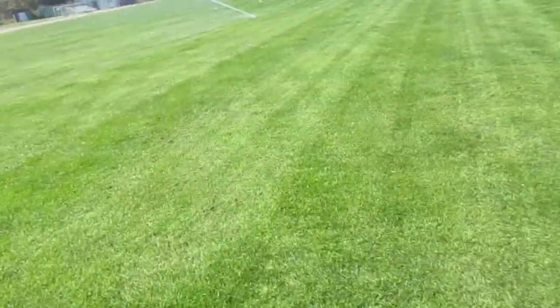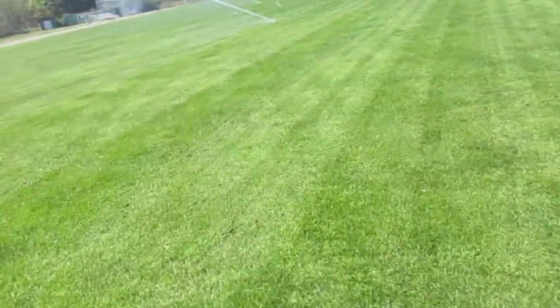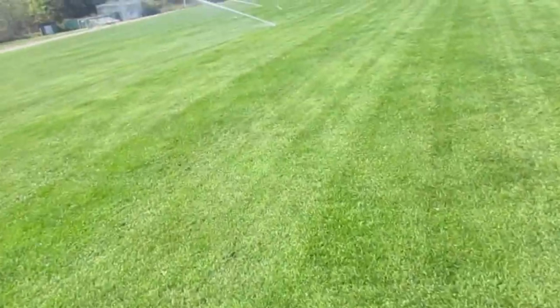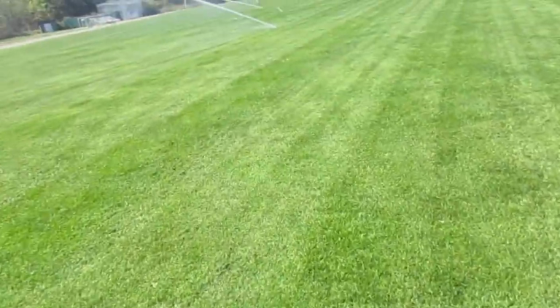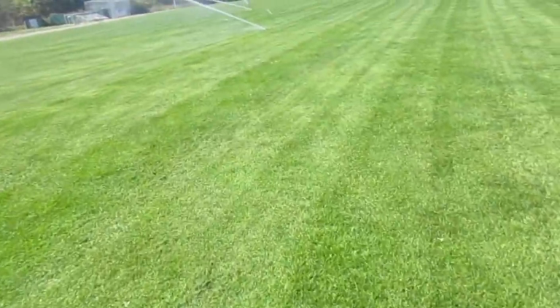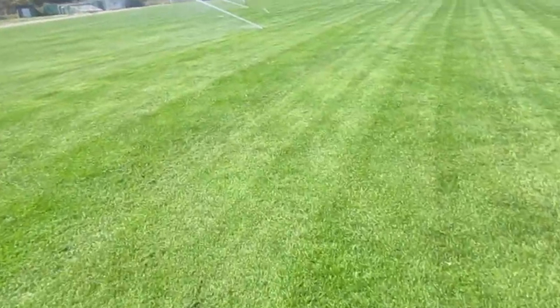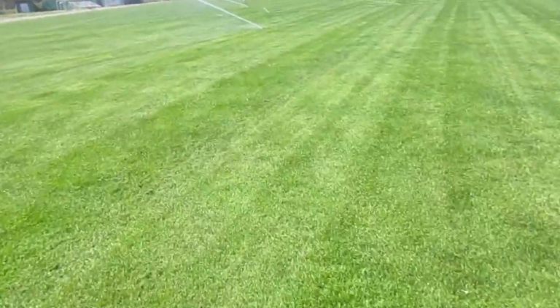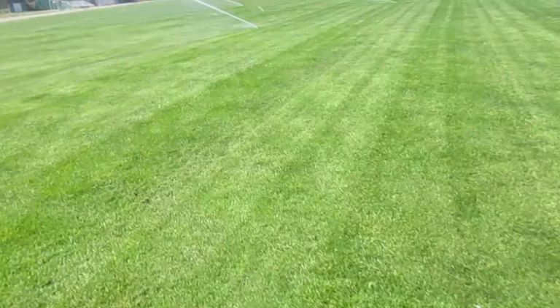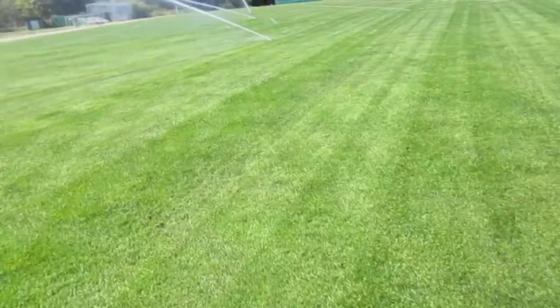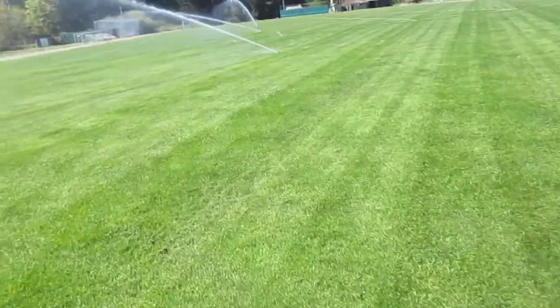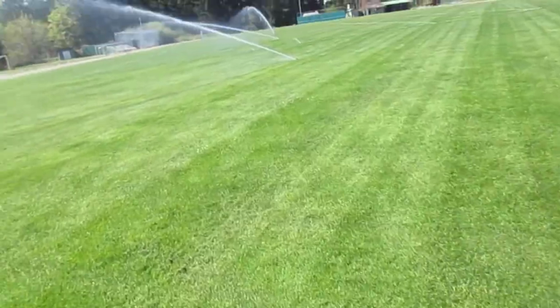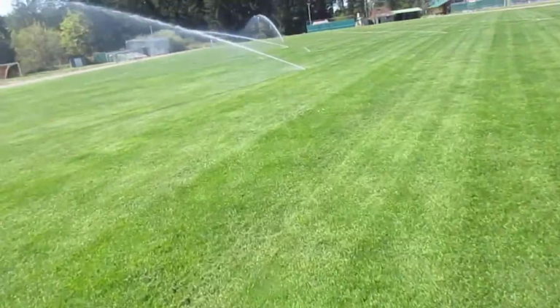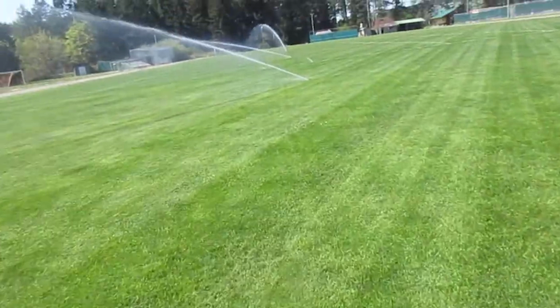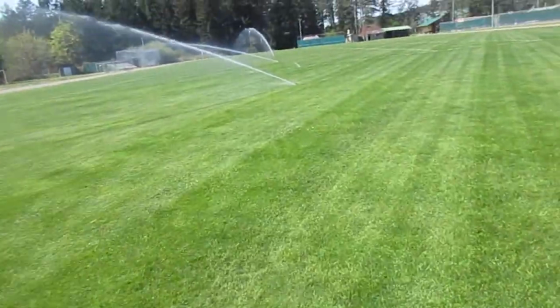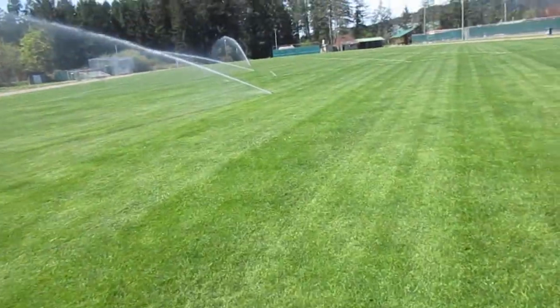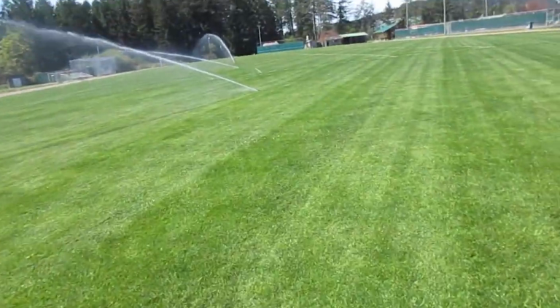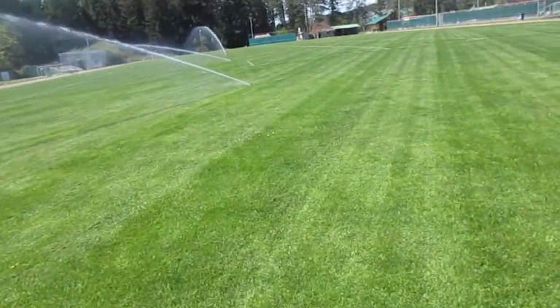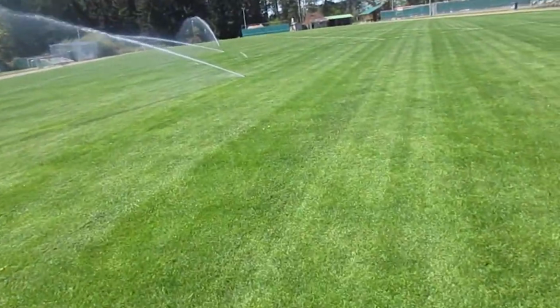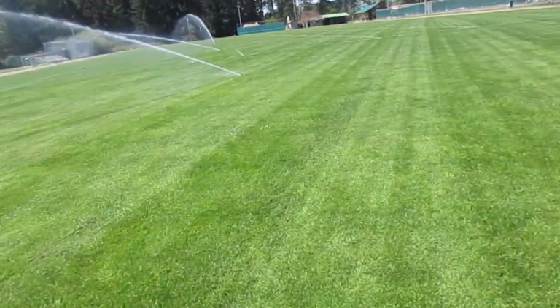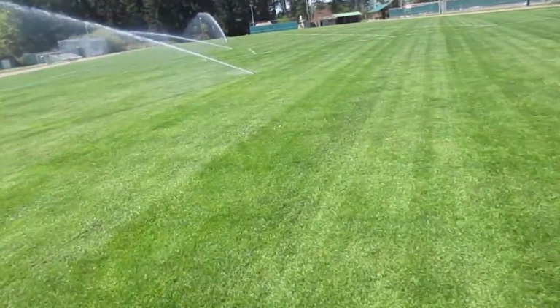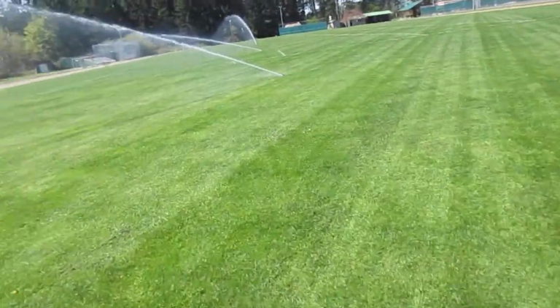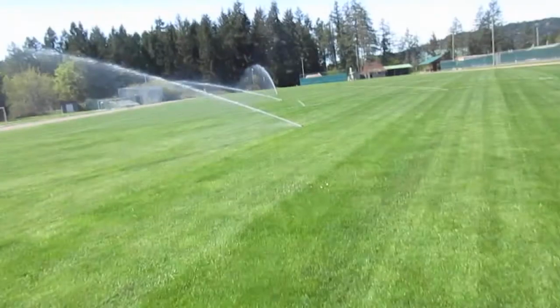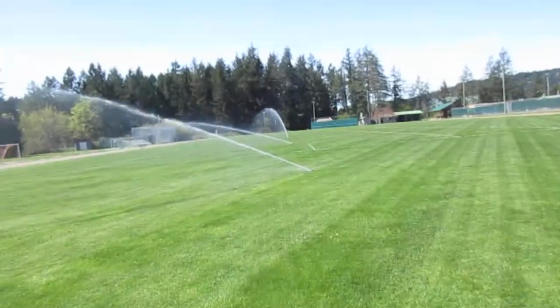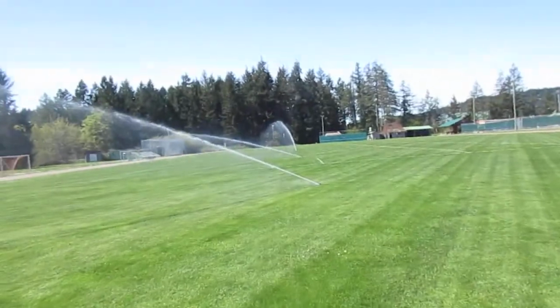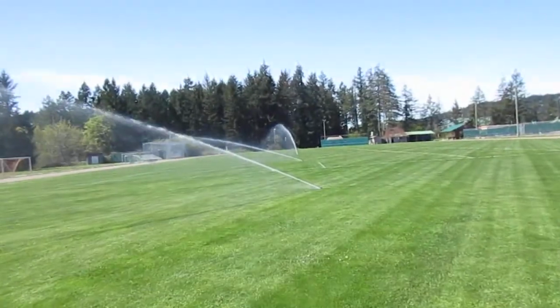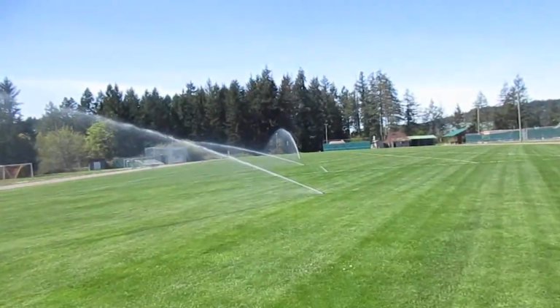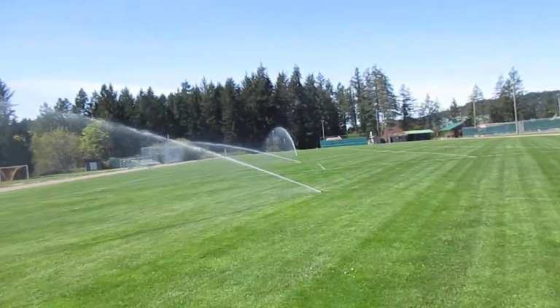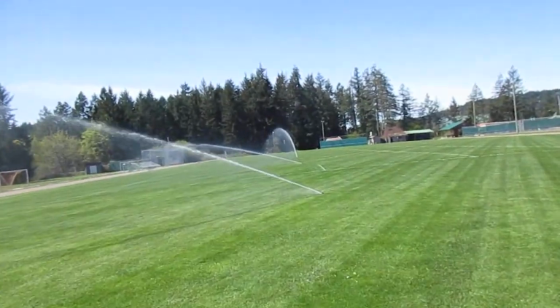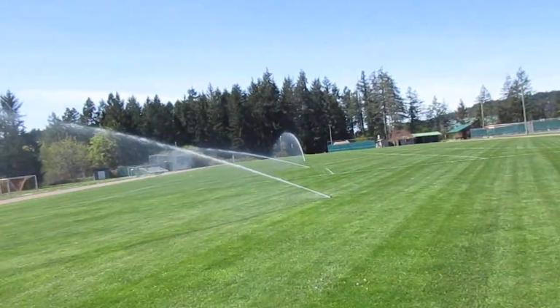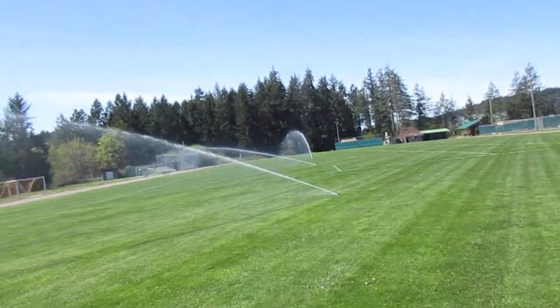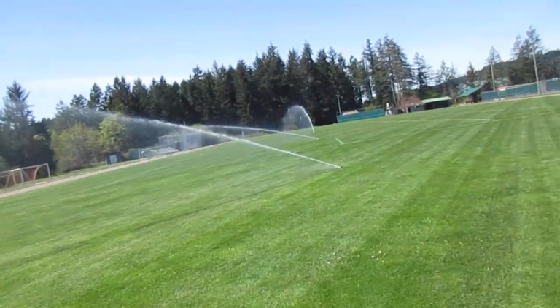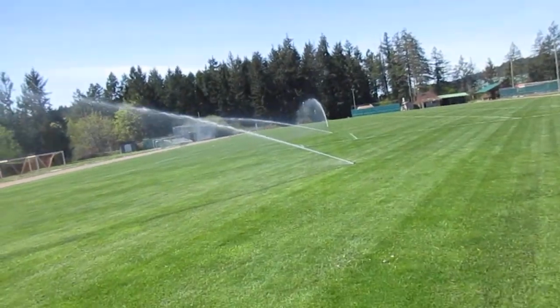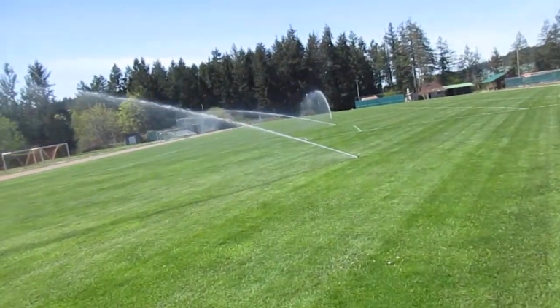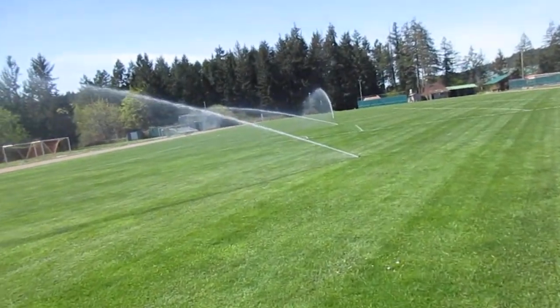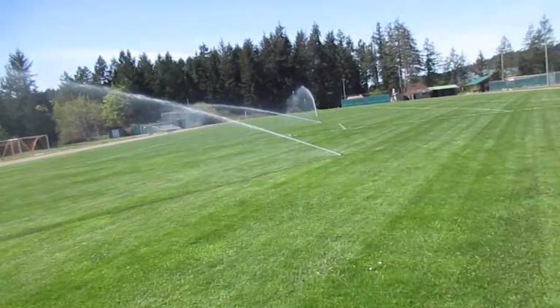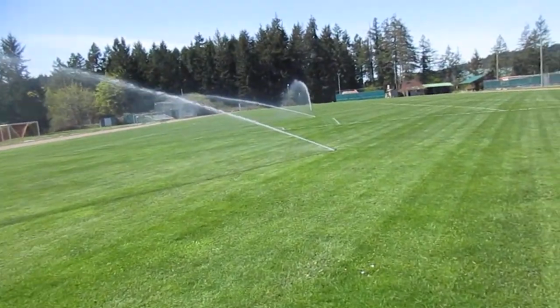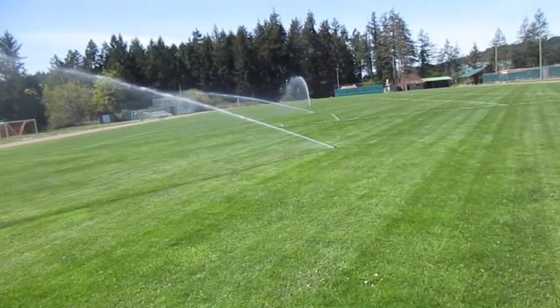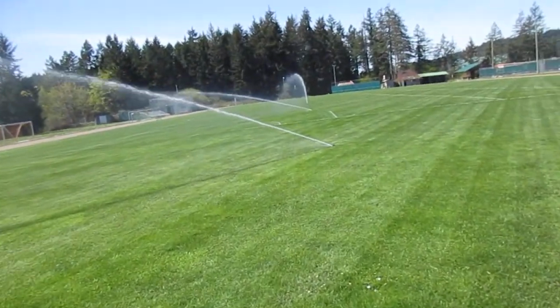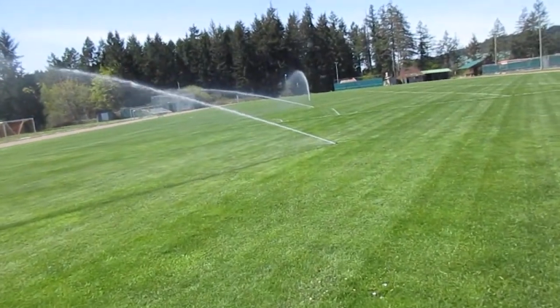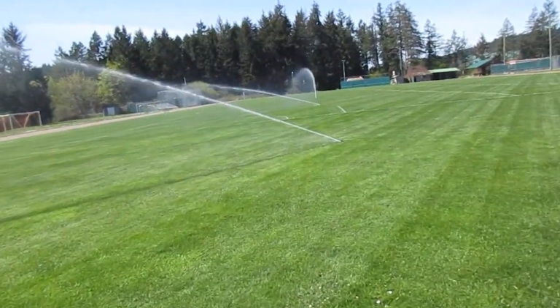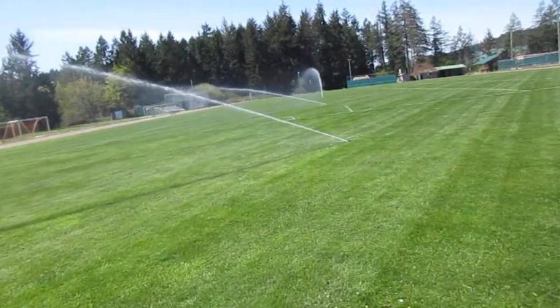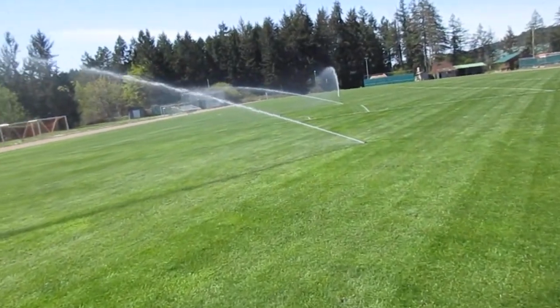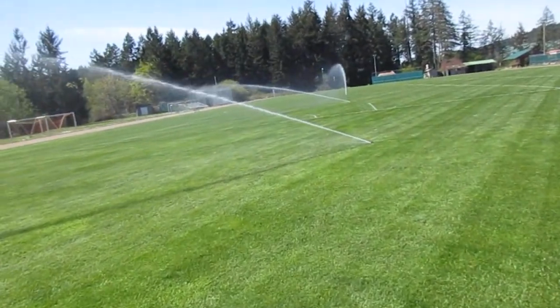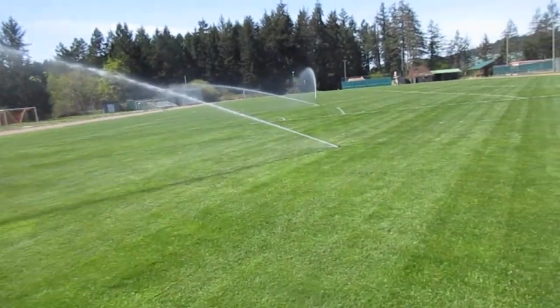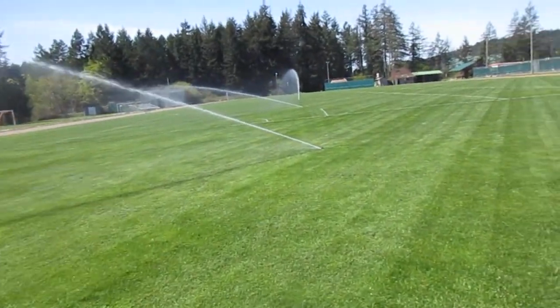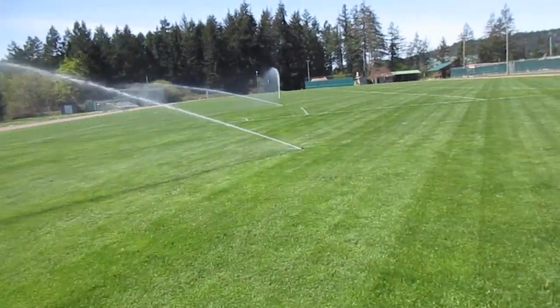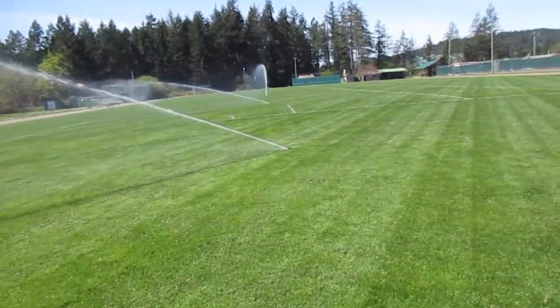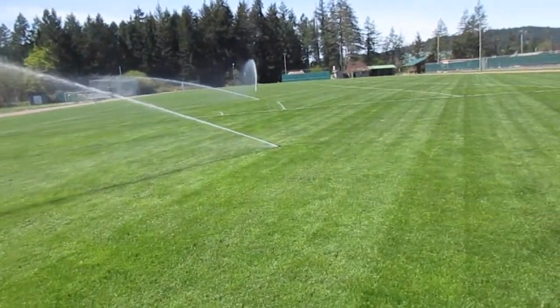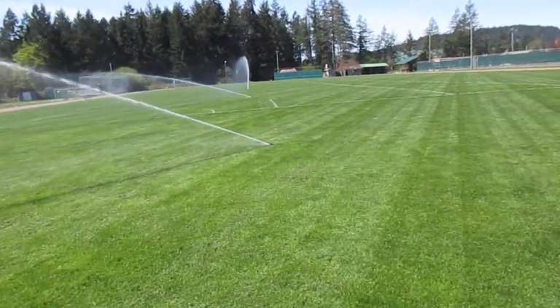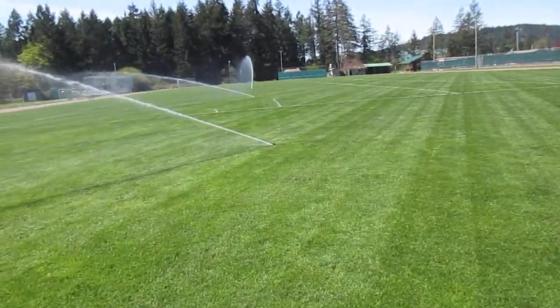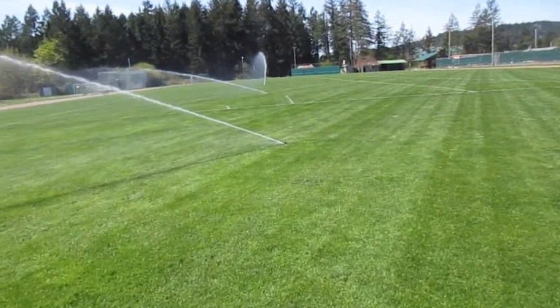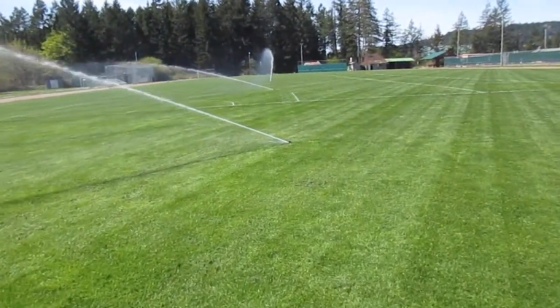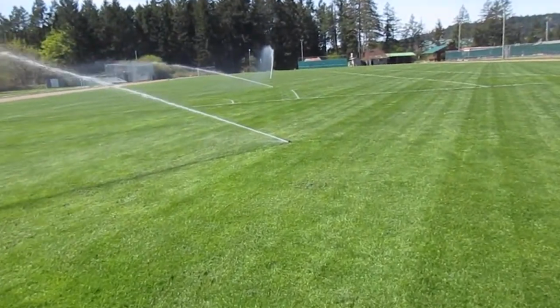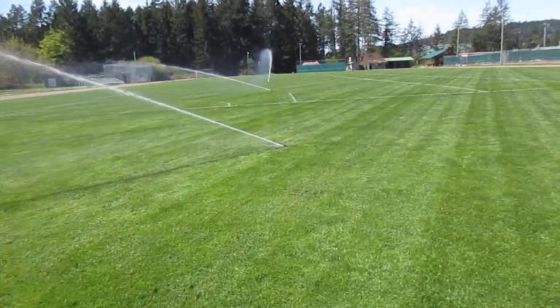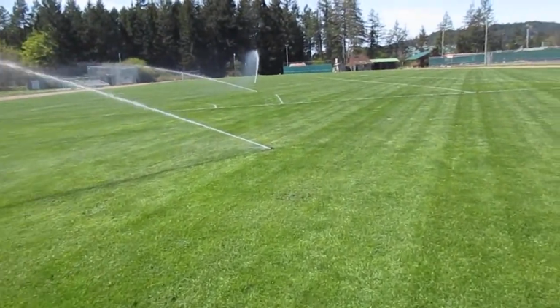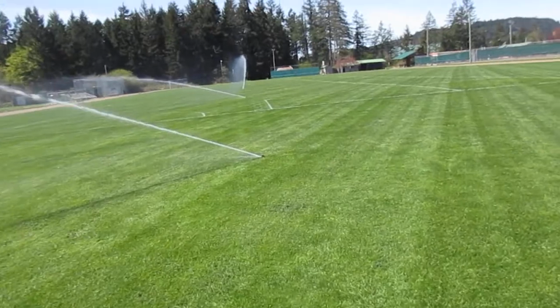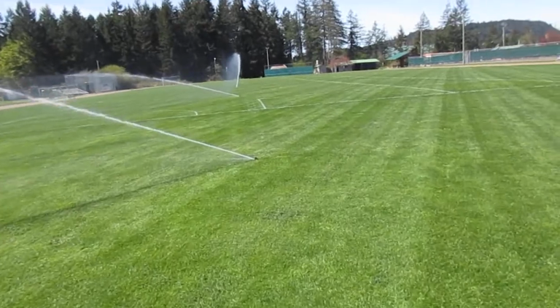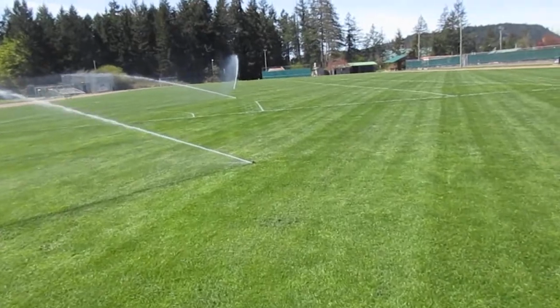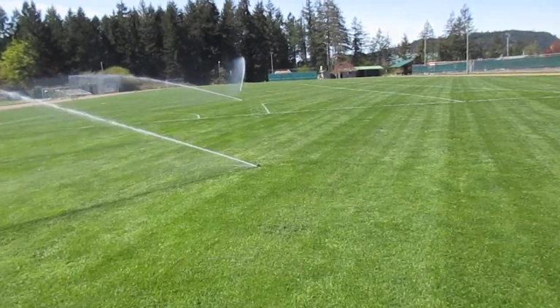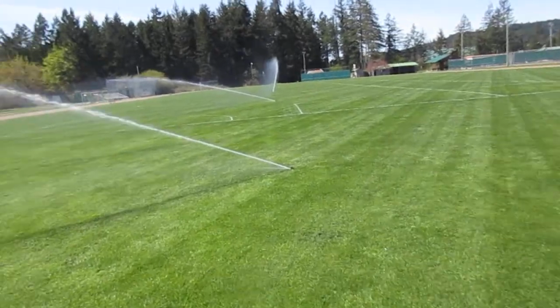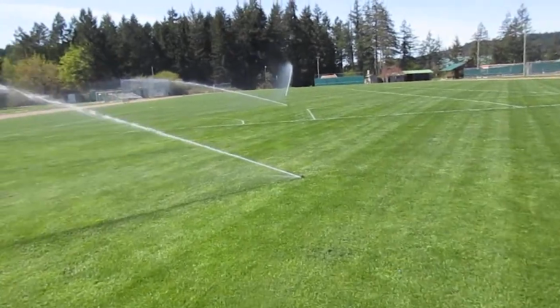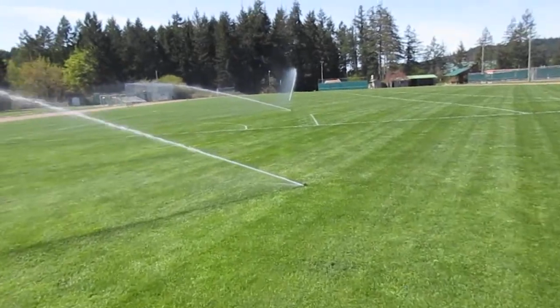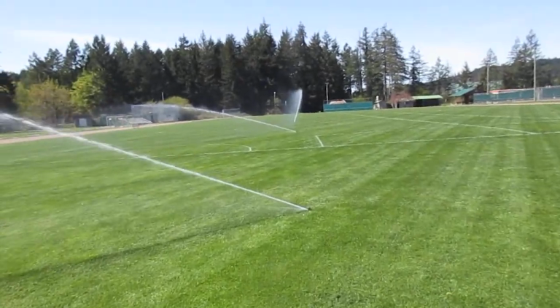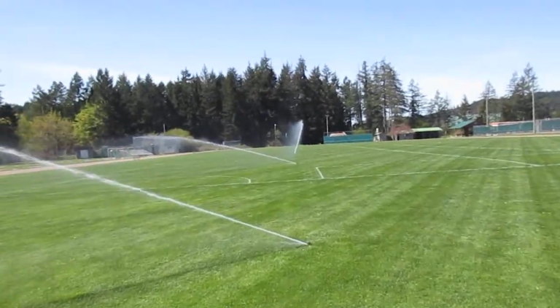I usually run a smaller aerator on here, but we've got the deep tine aerator coming, so that's a slow process. Alright folks, thanks for watching.